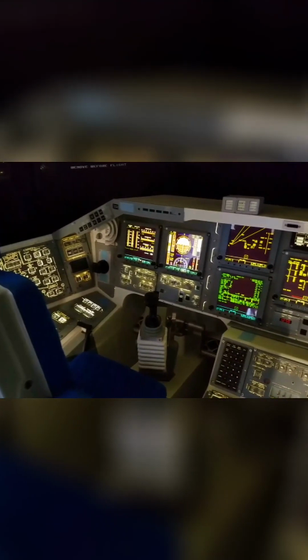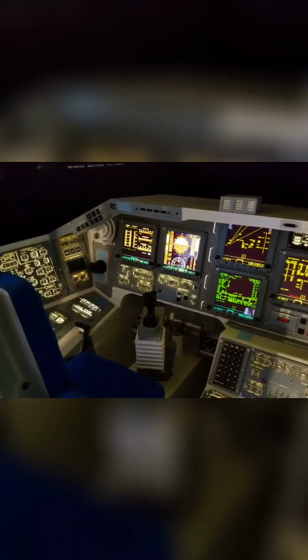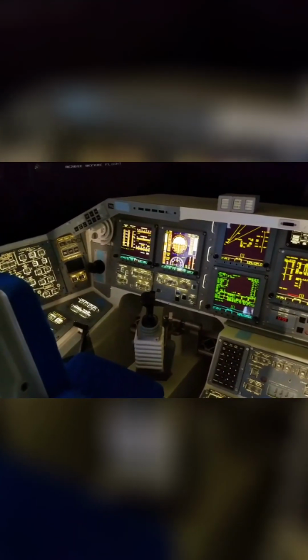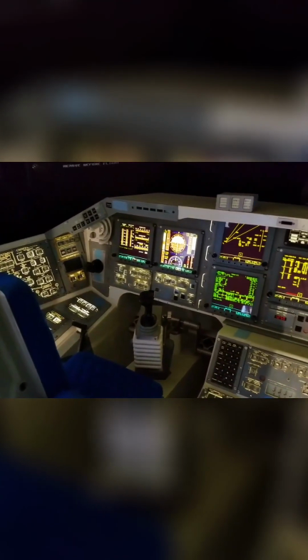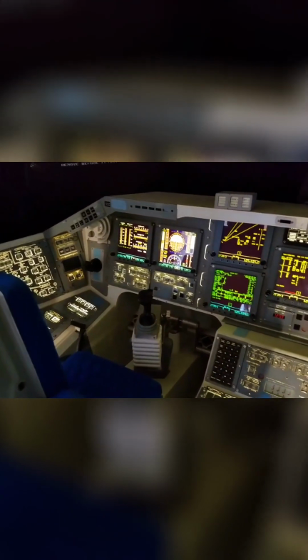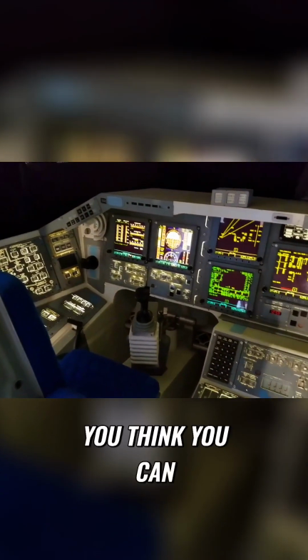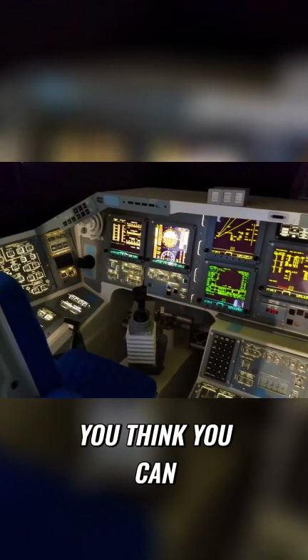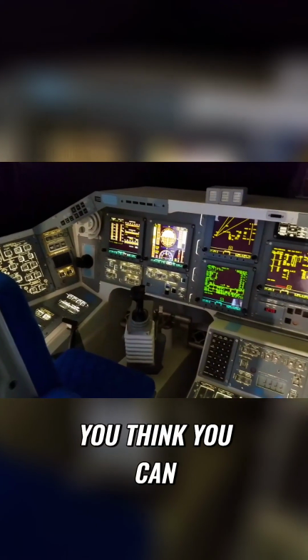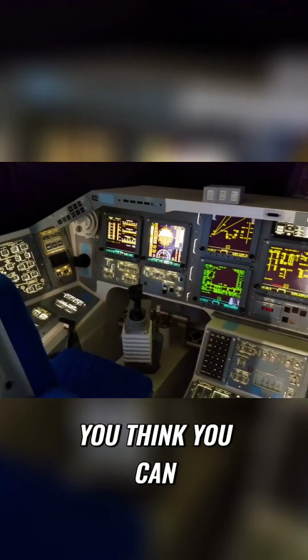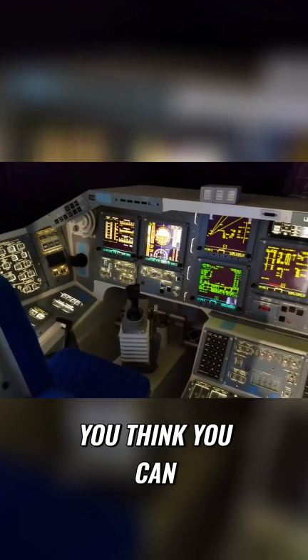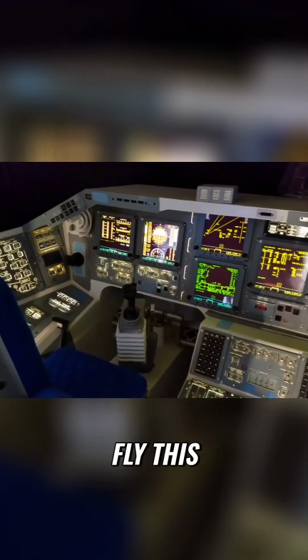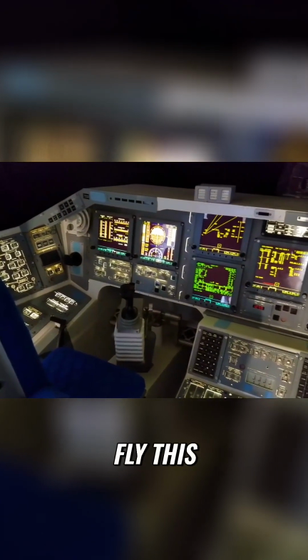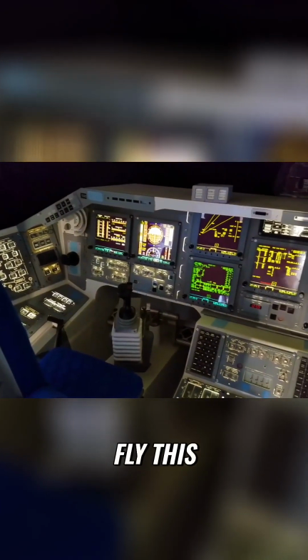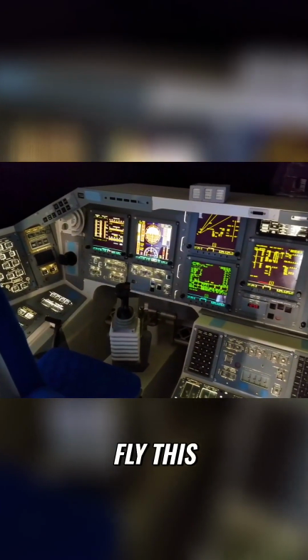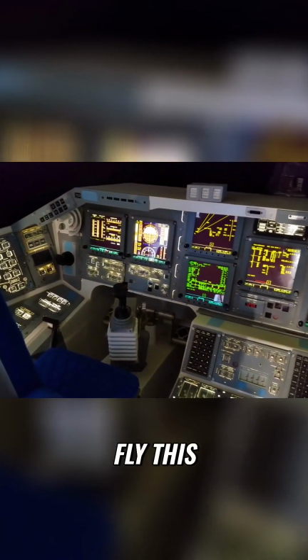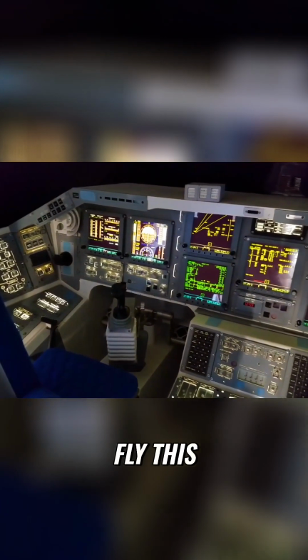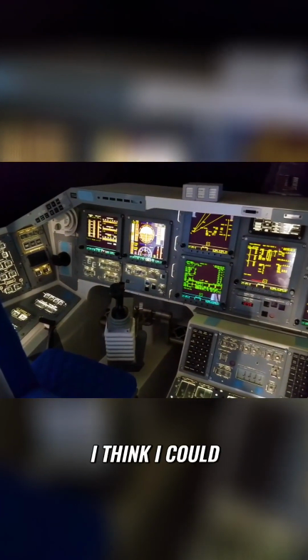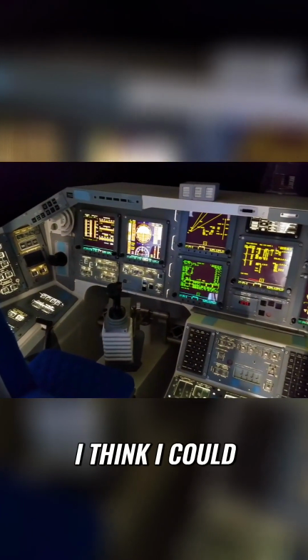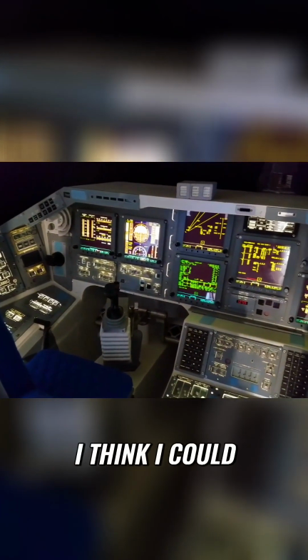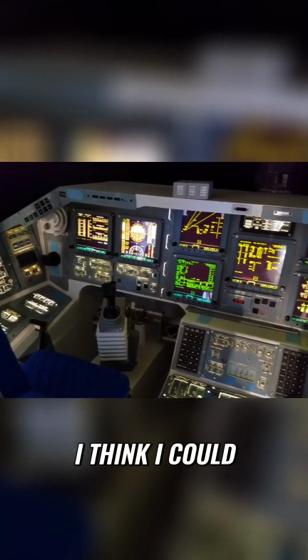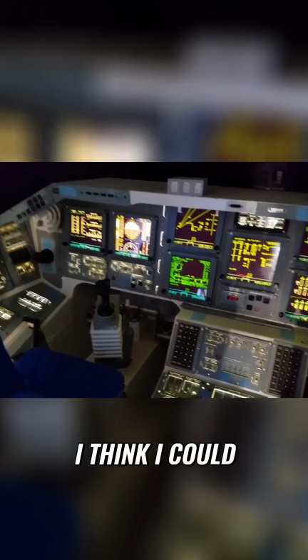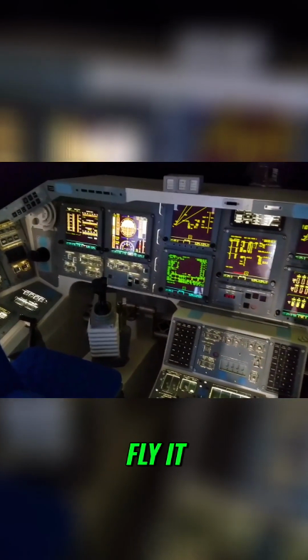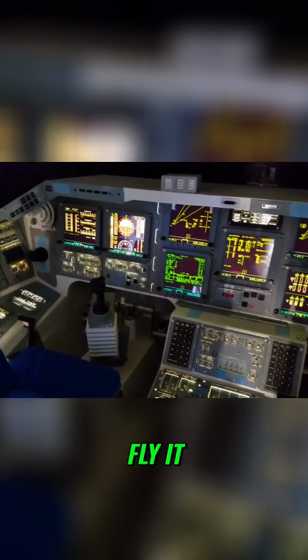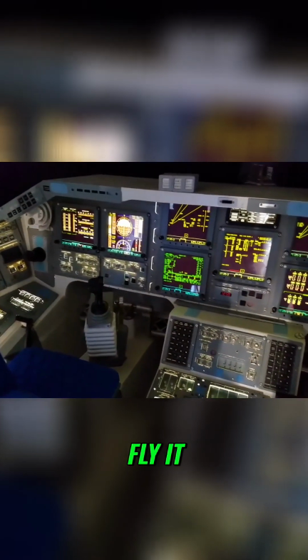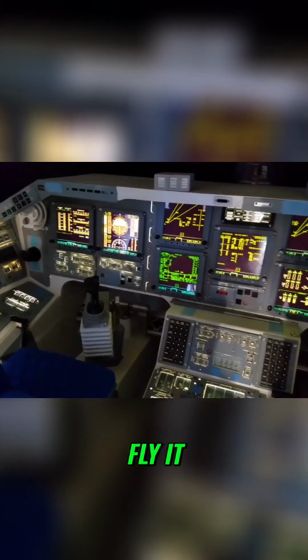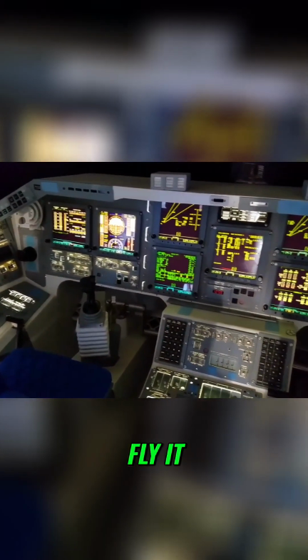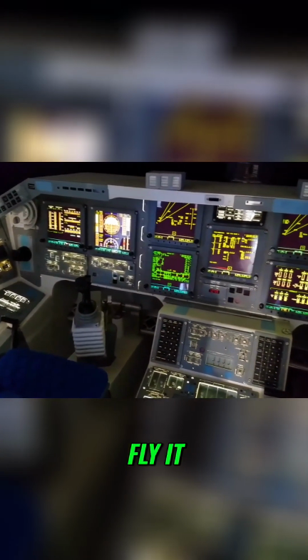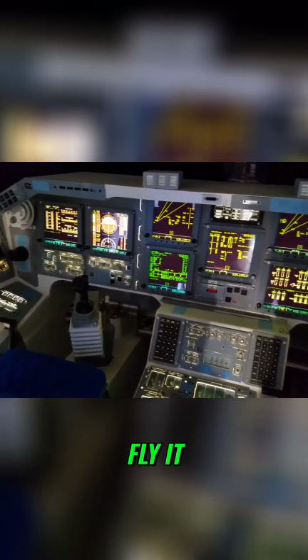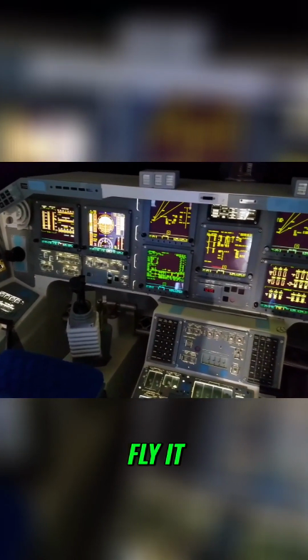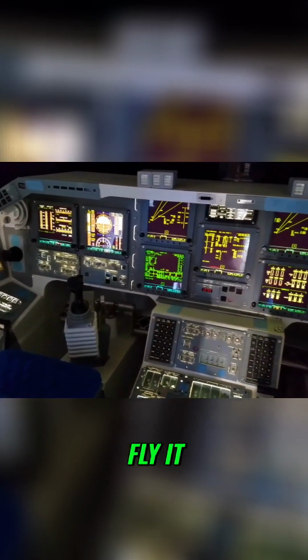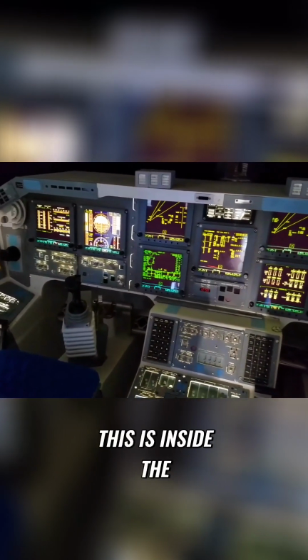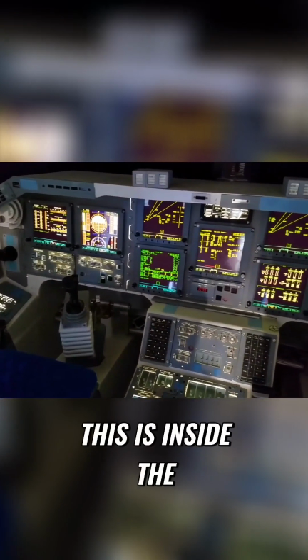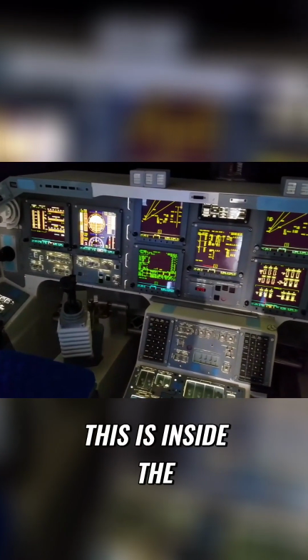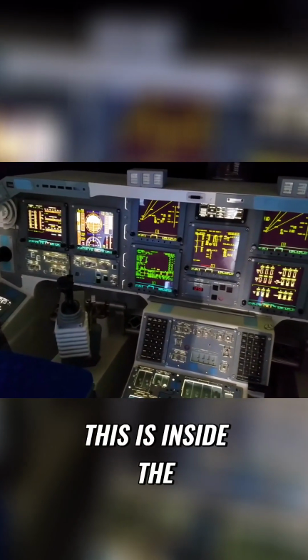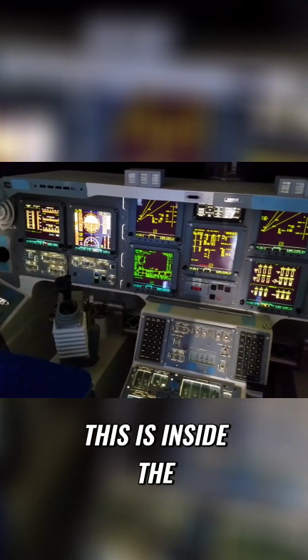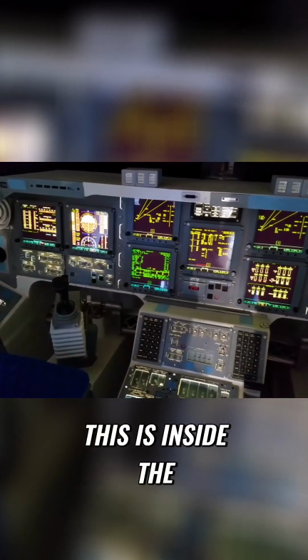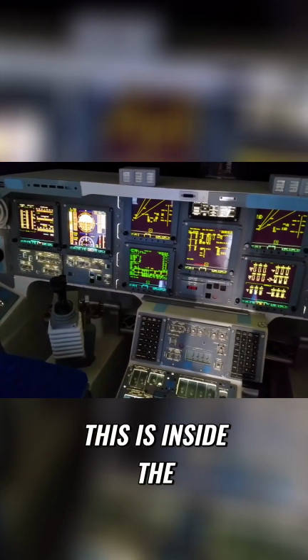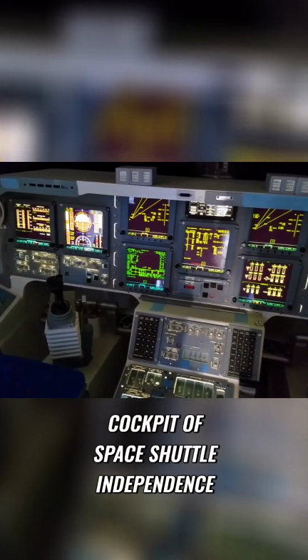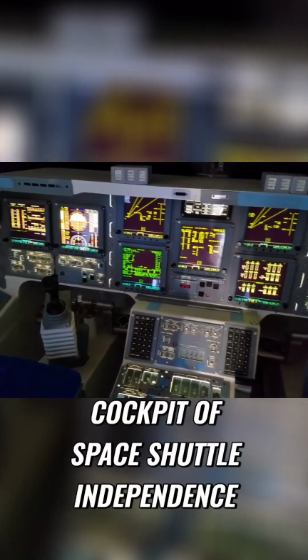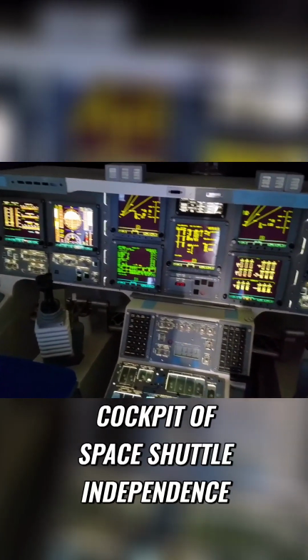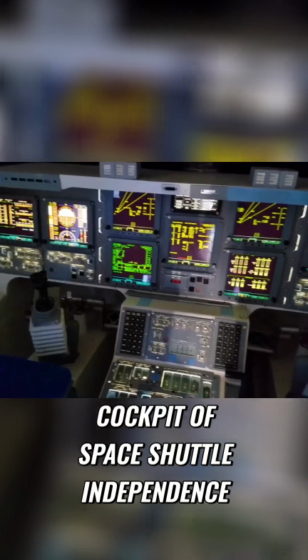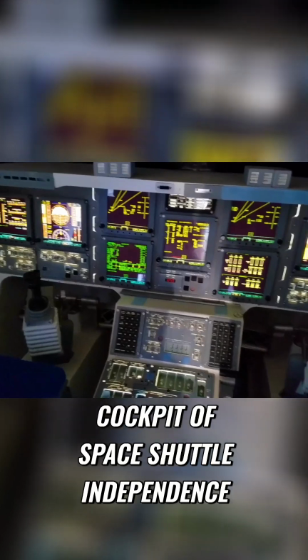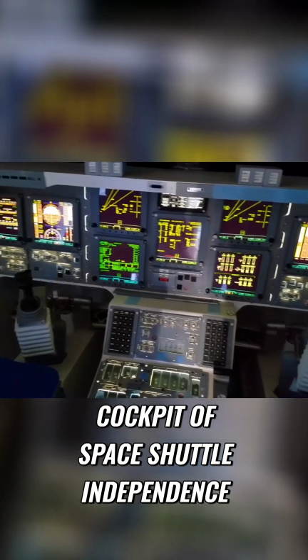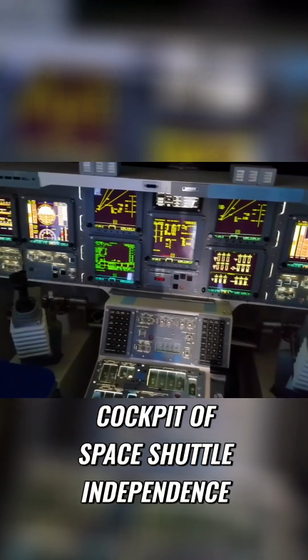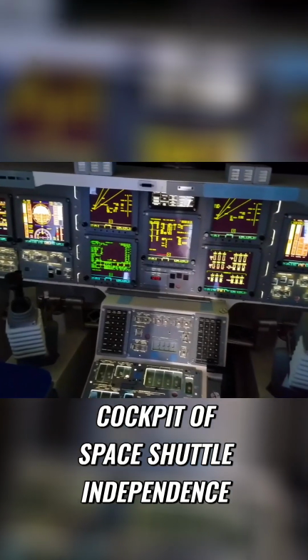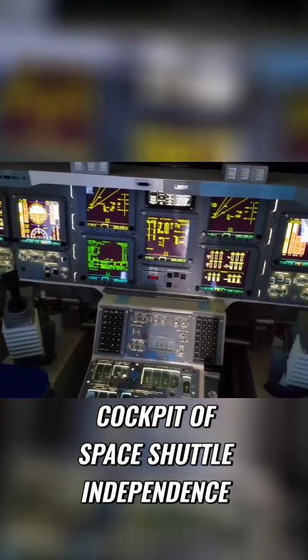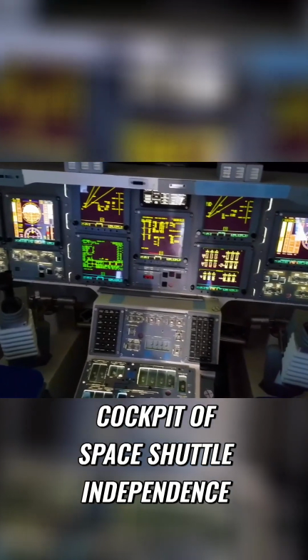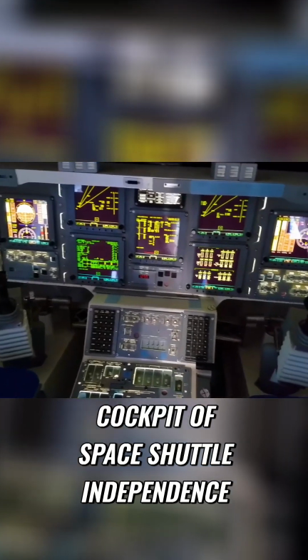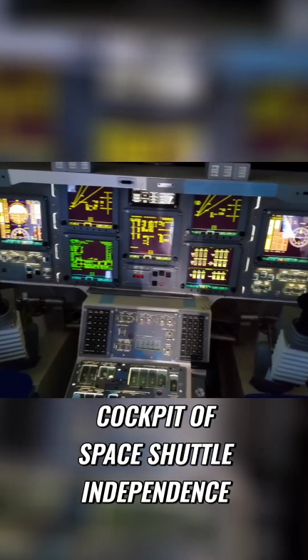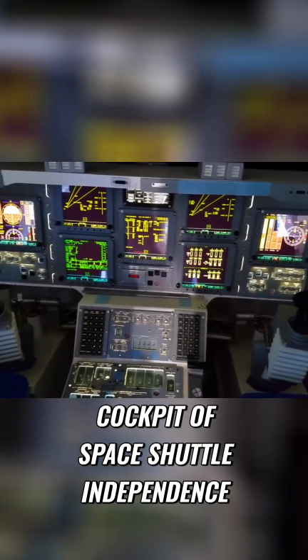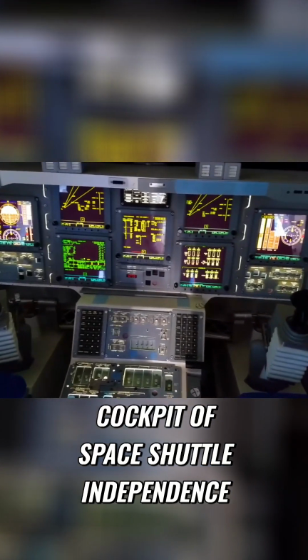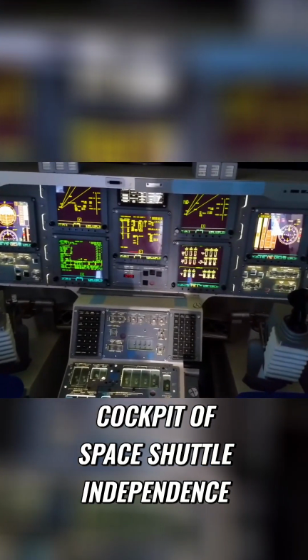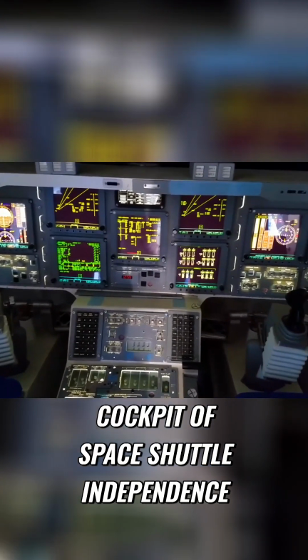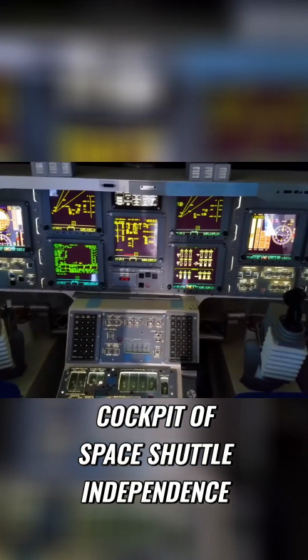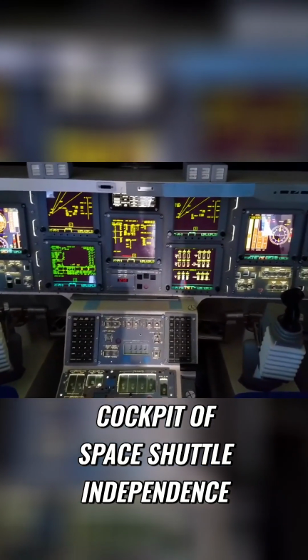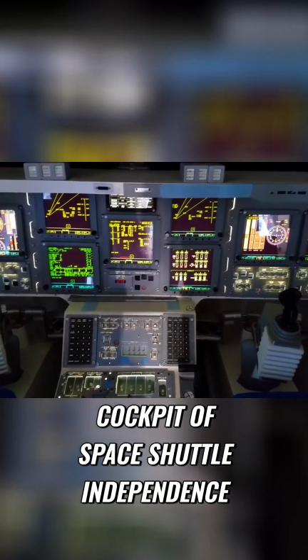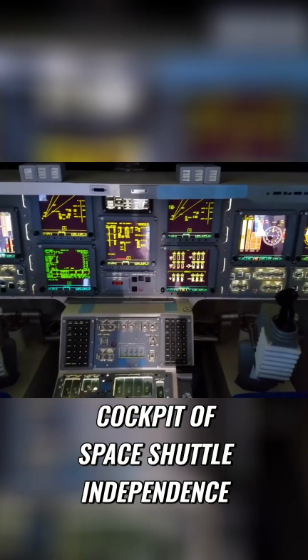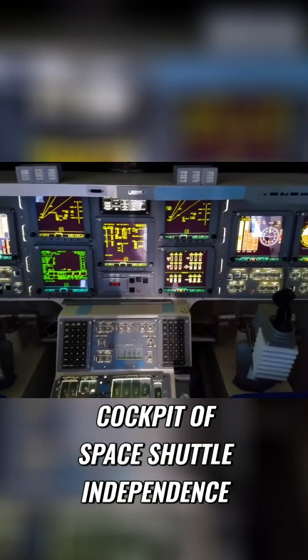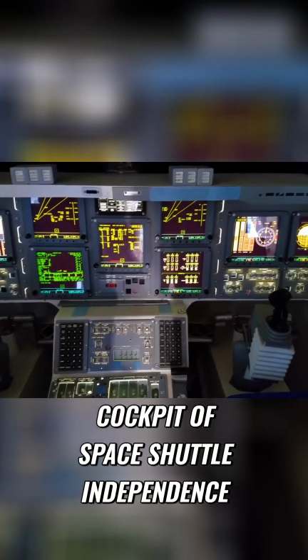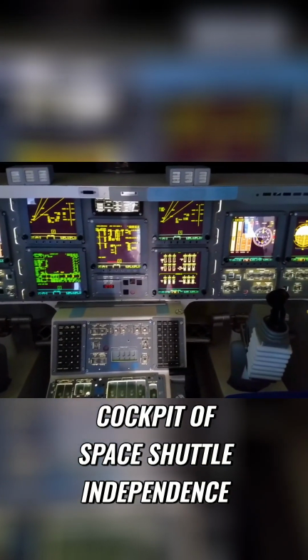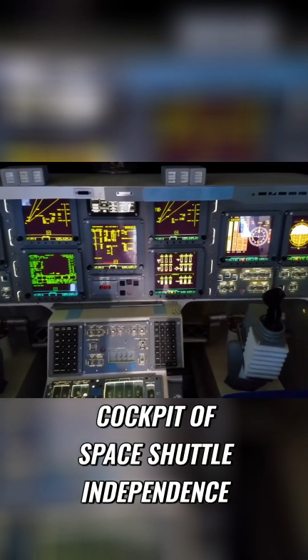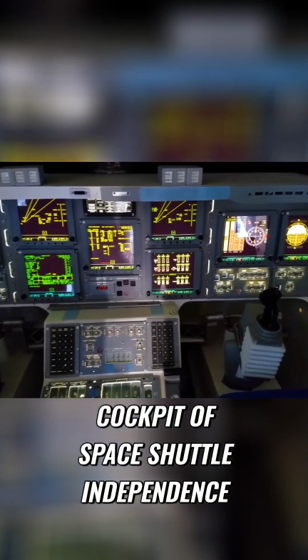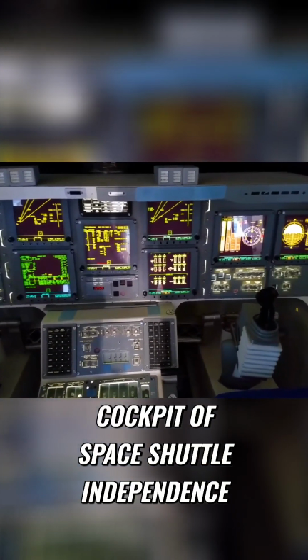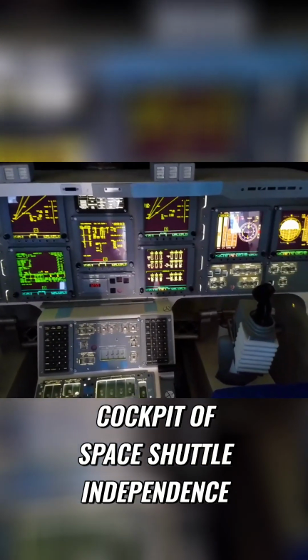Do you think you can fly this? I think I could fly it. This is inside the cockpit of Space Shuttle Independence.